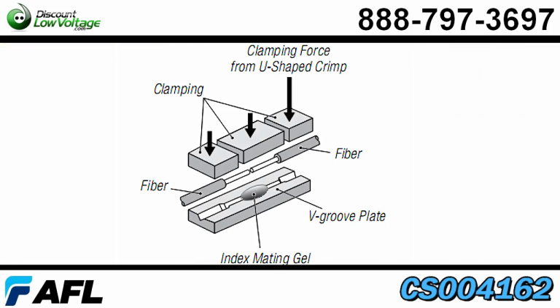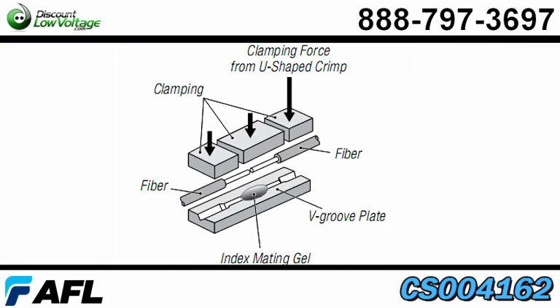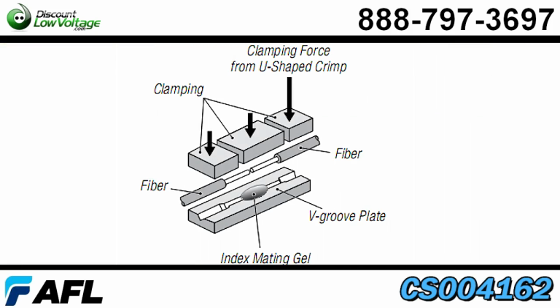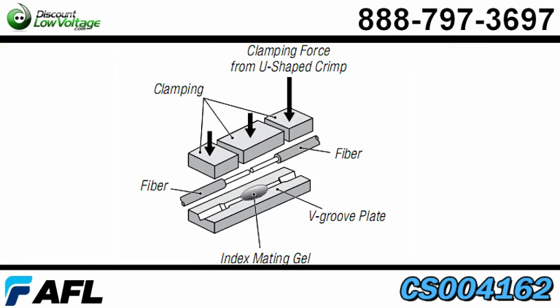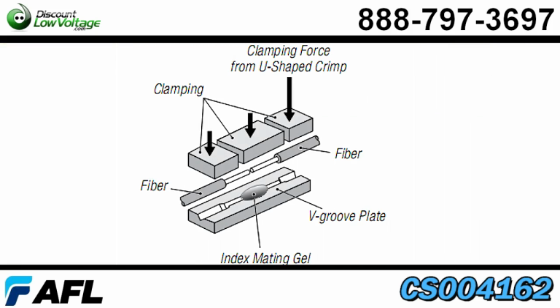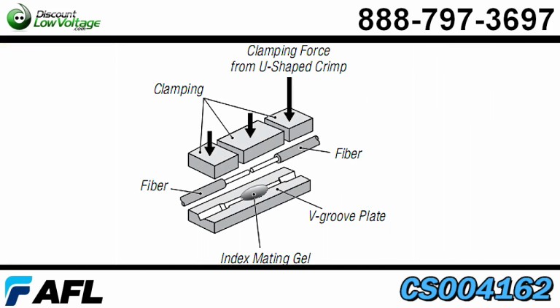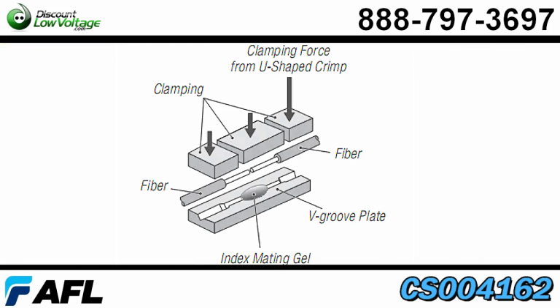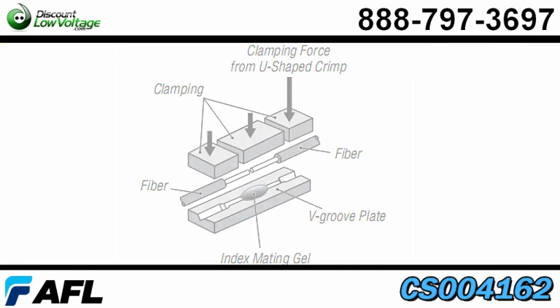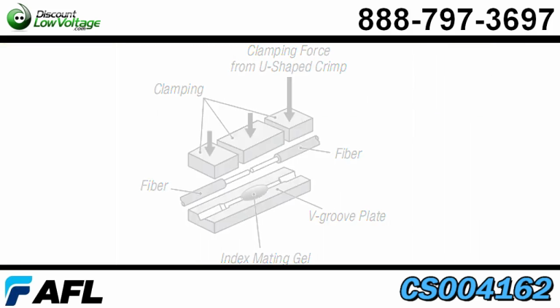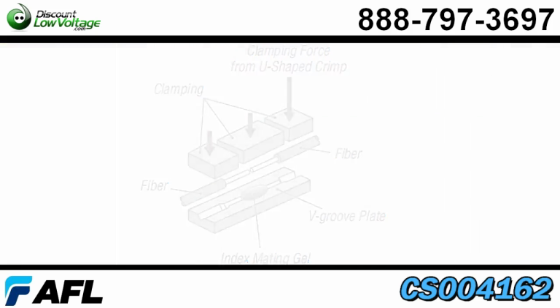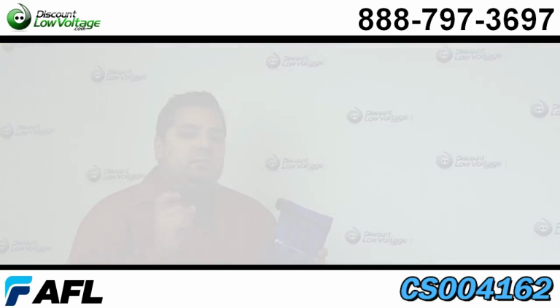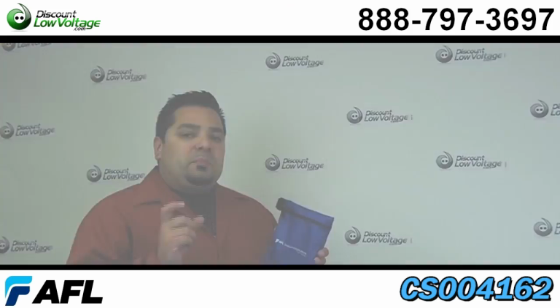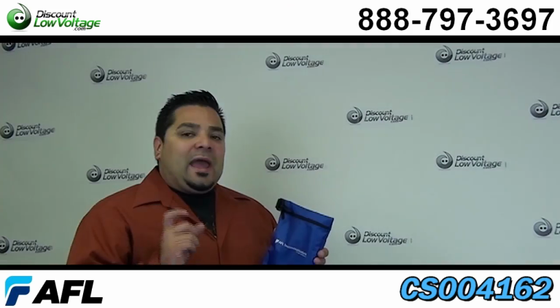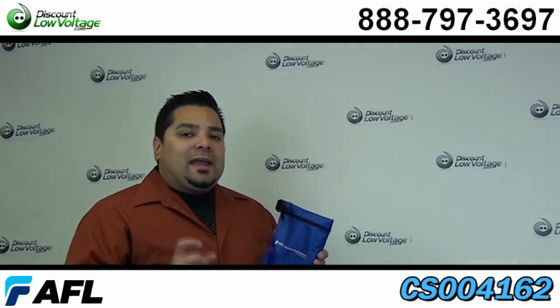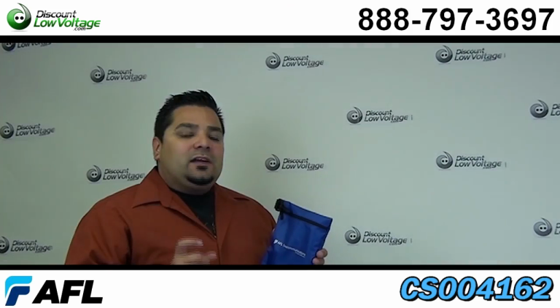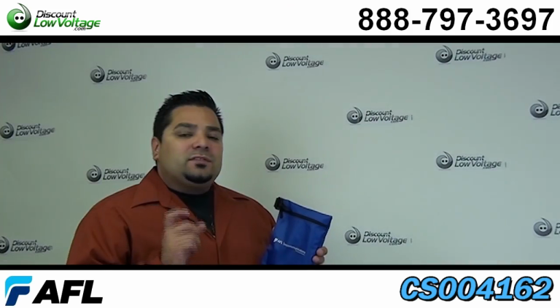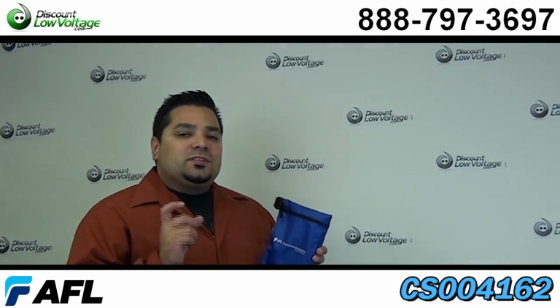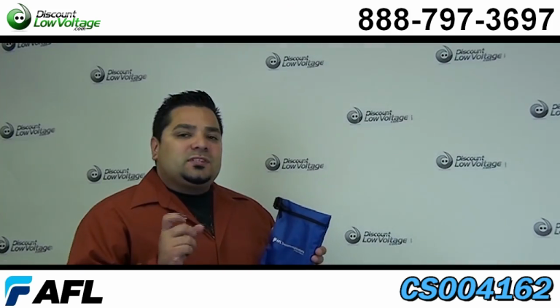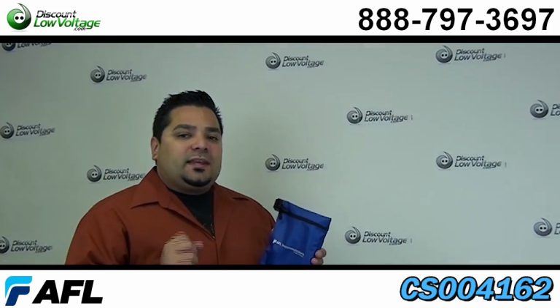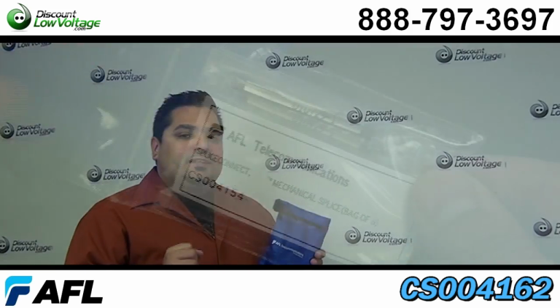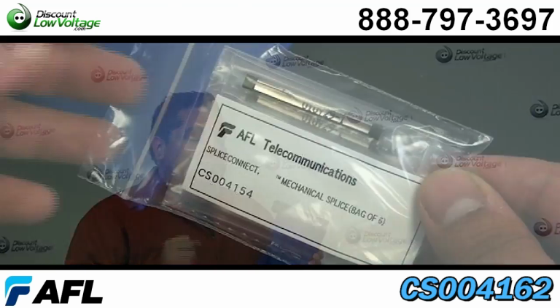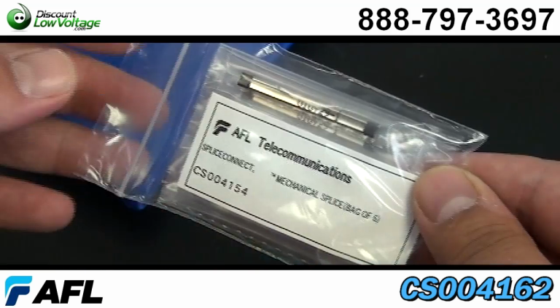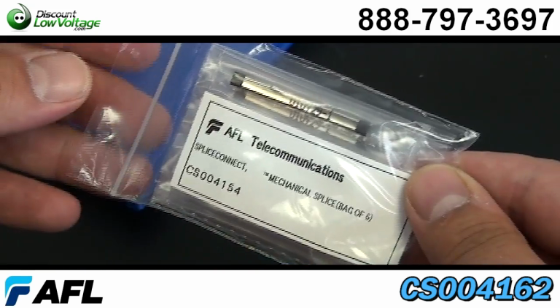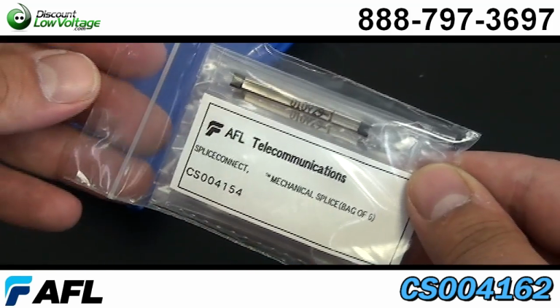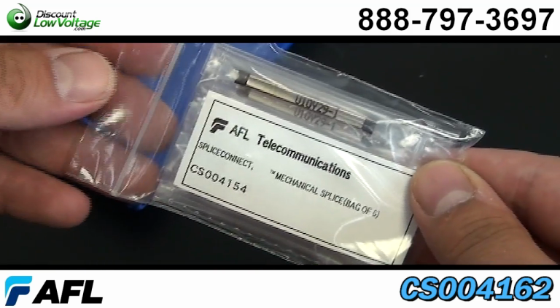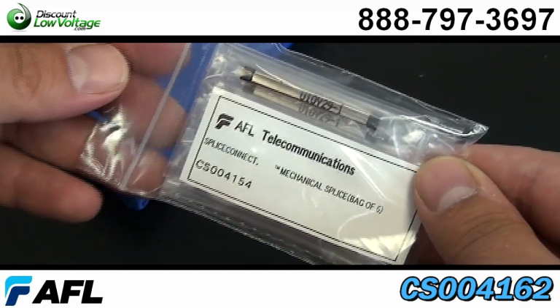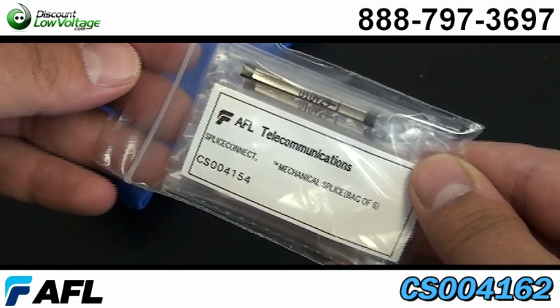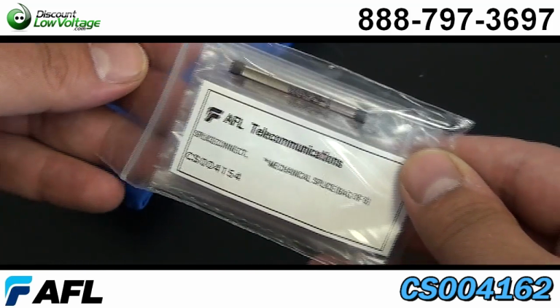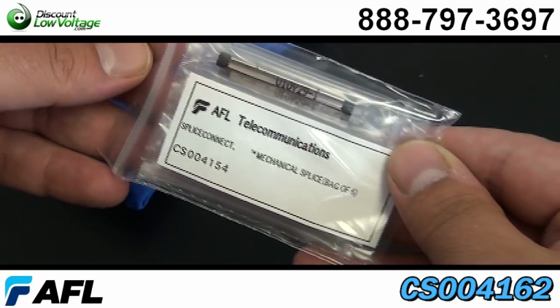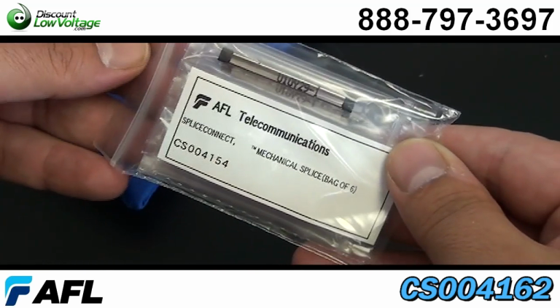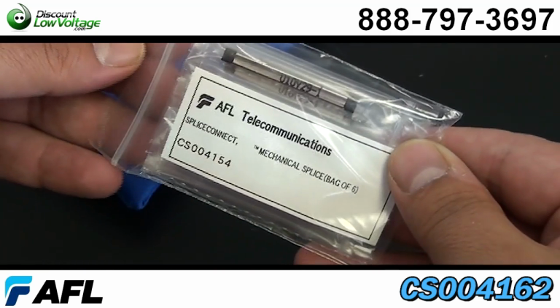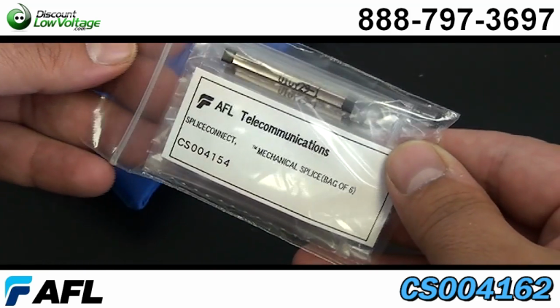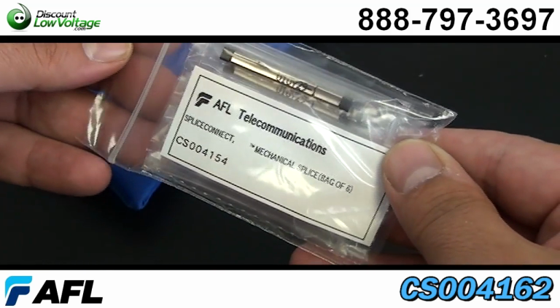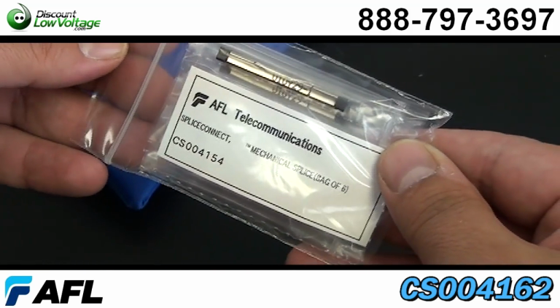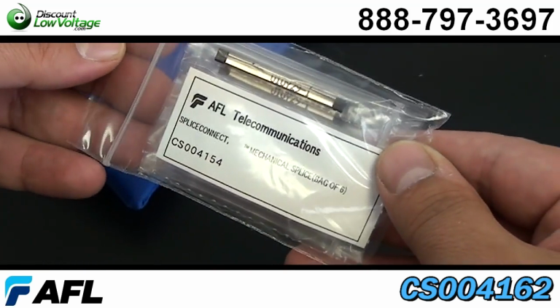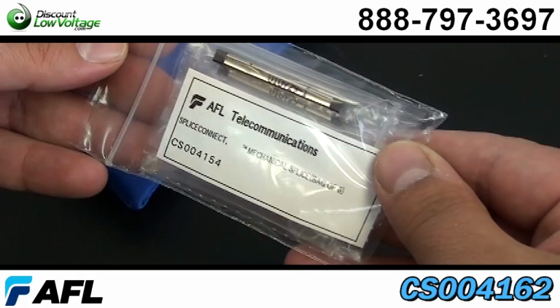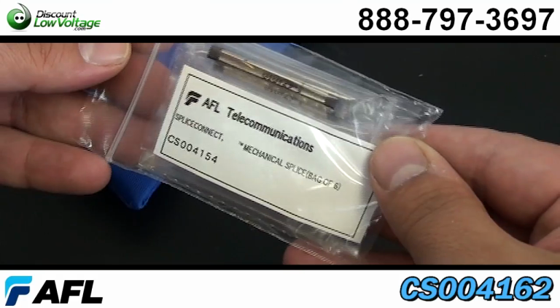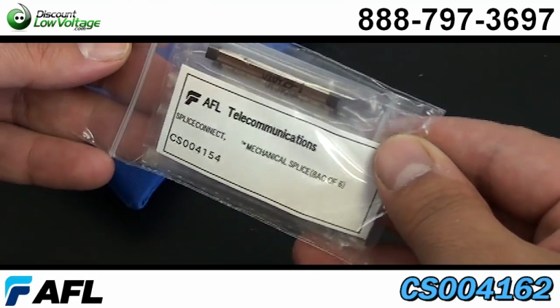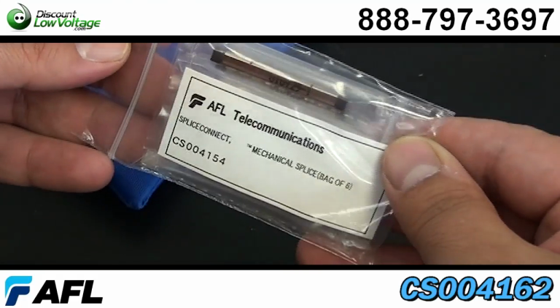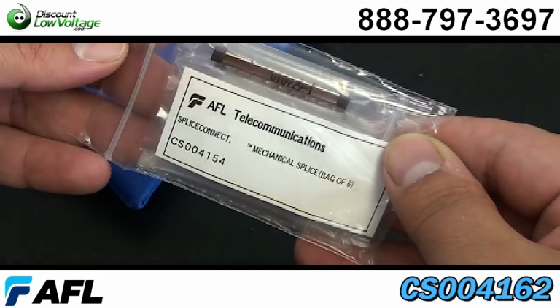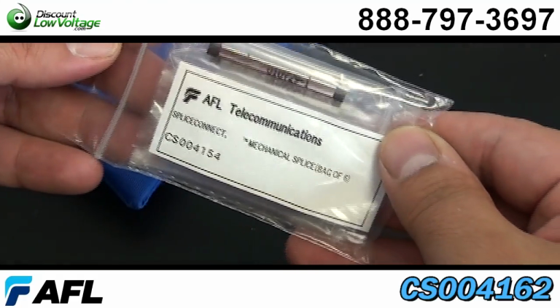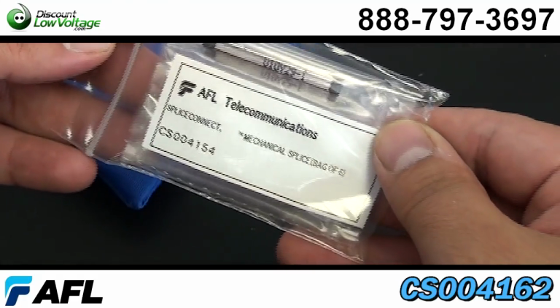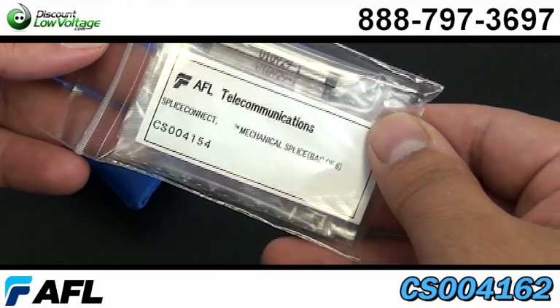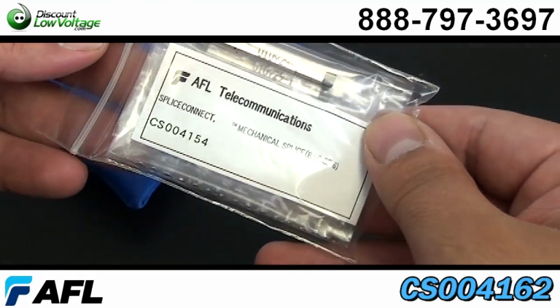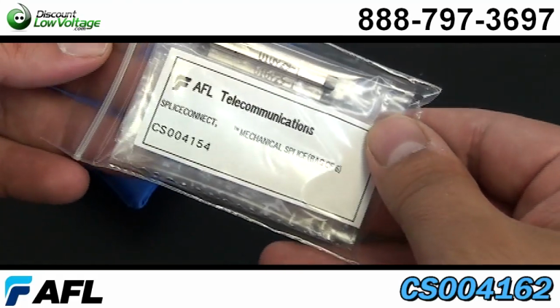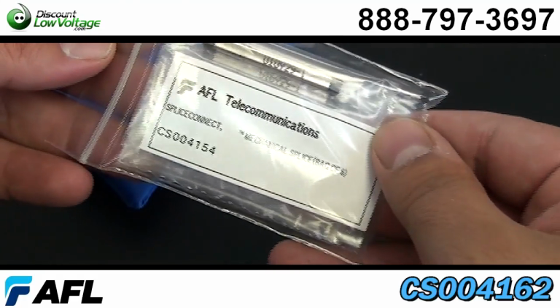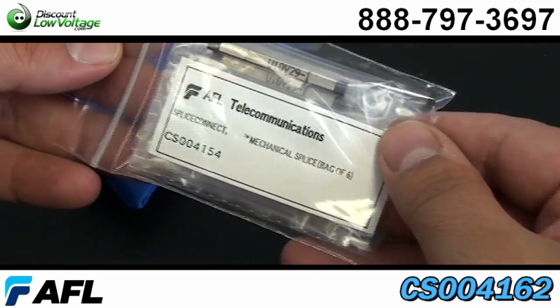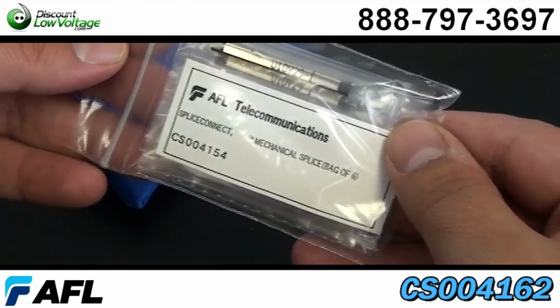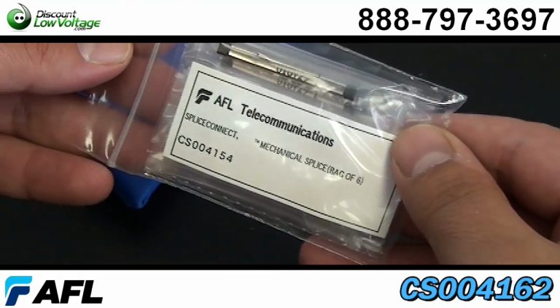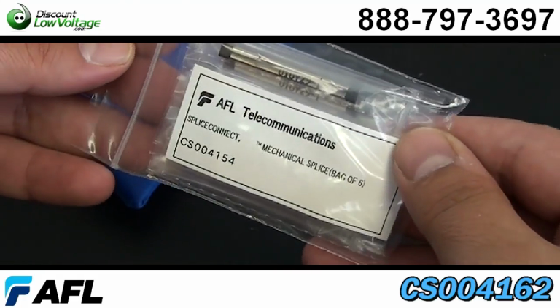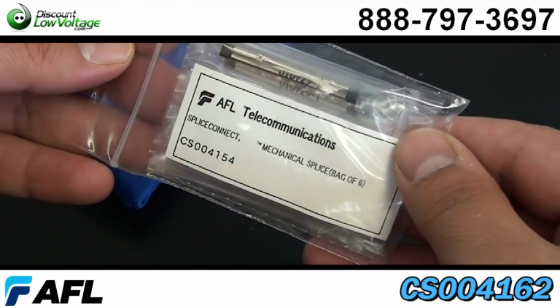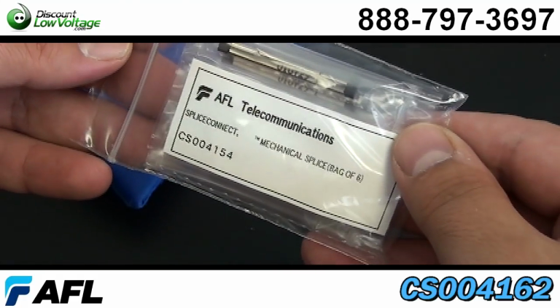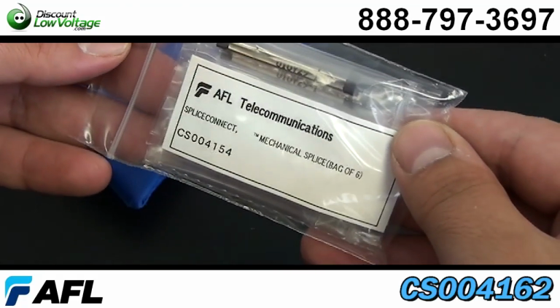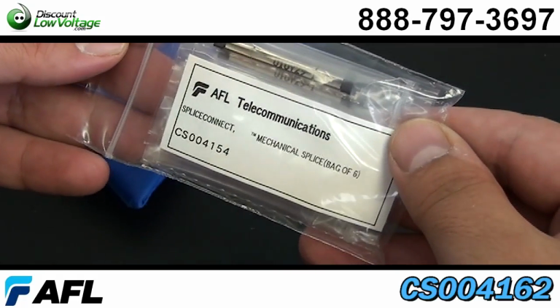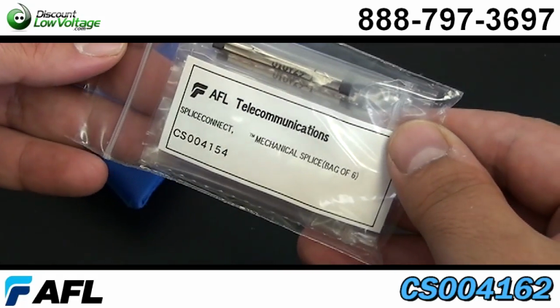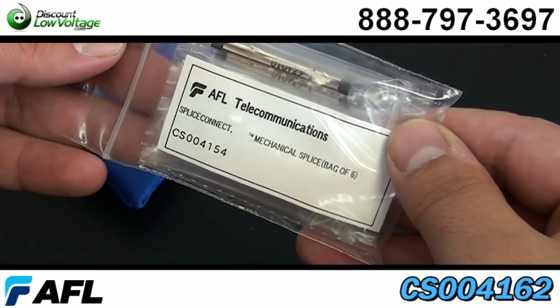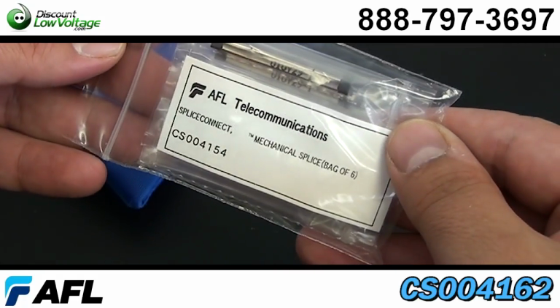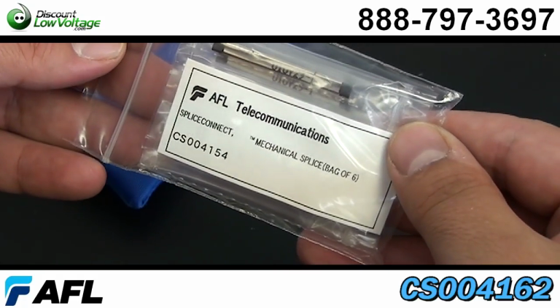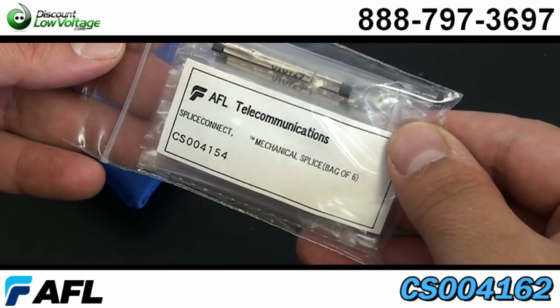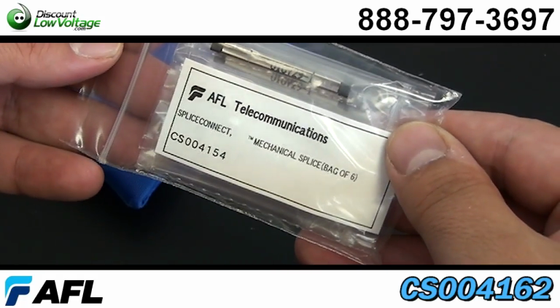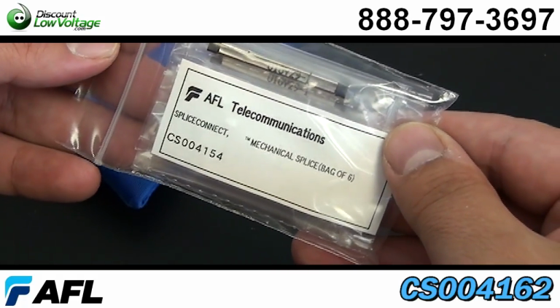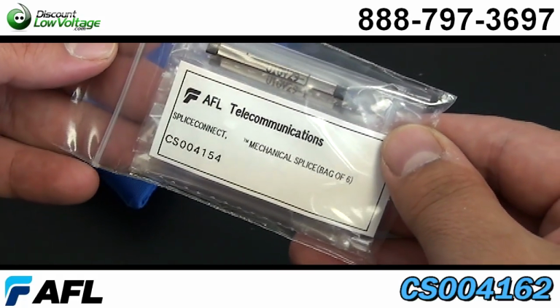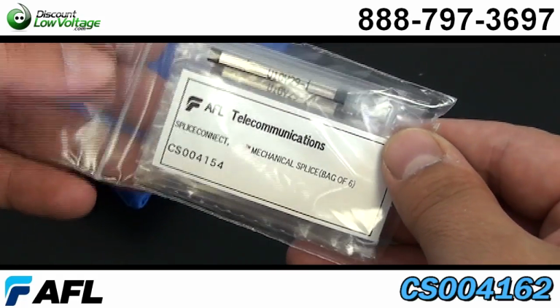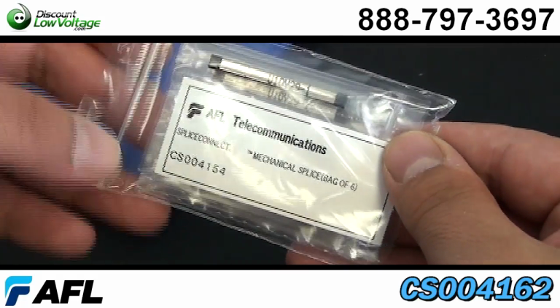Don't forget that the bag of six mechanical splice connectors are not included. You will need to order that separately.